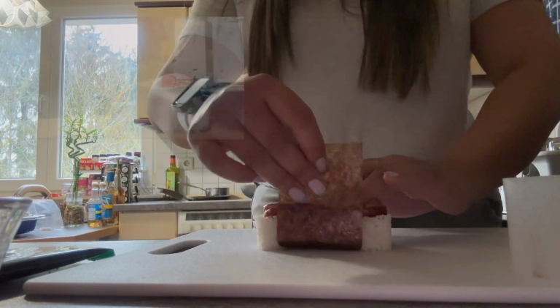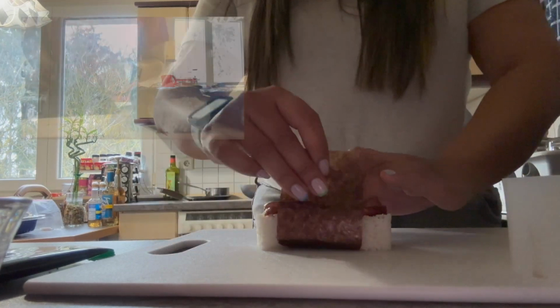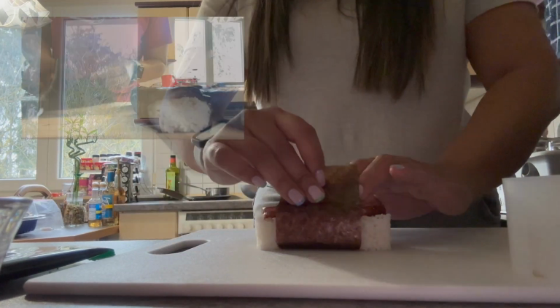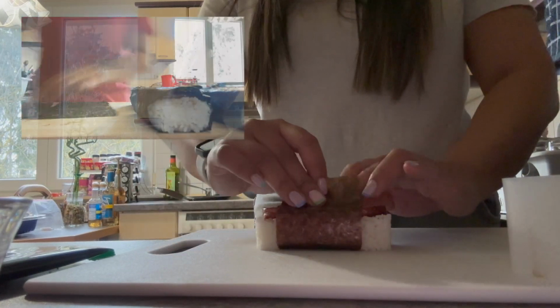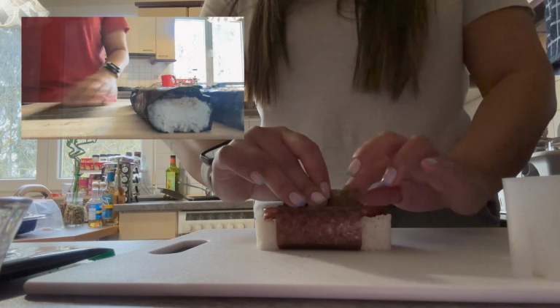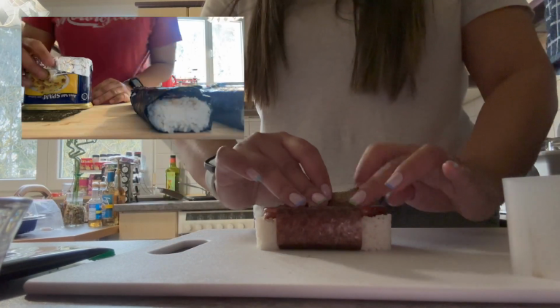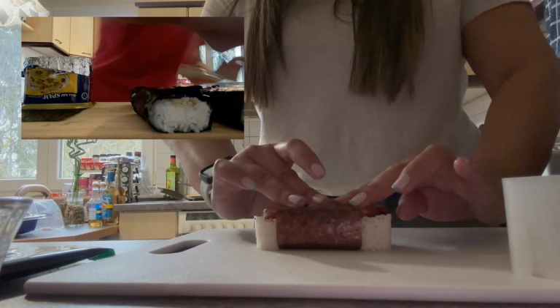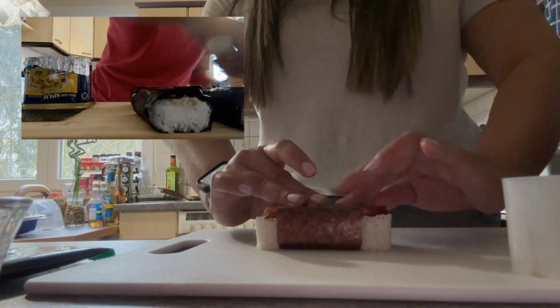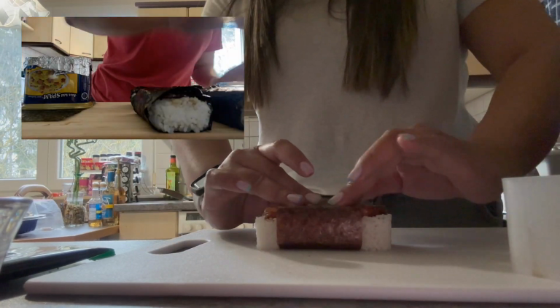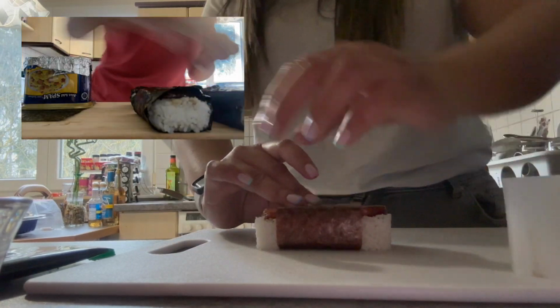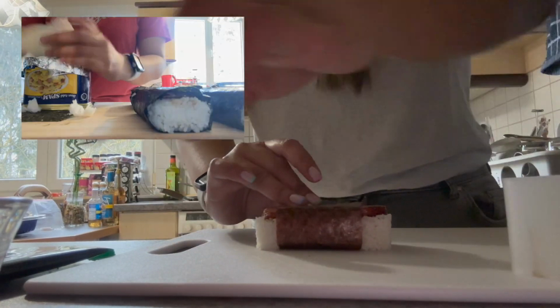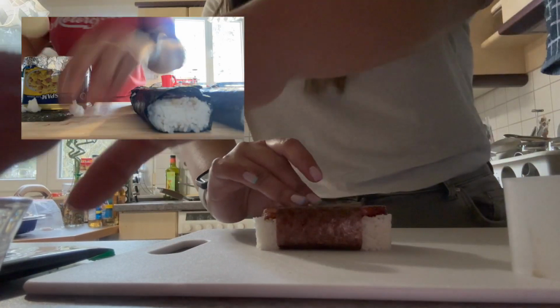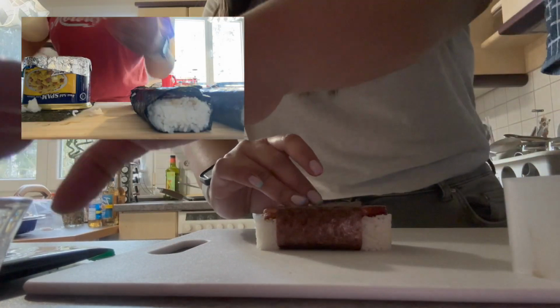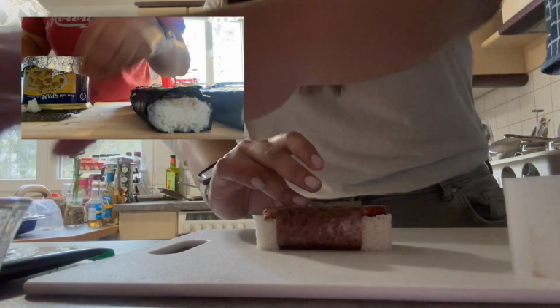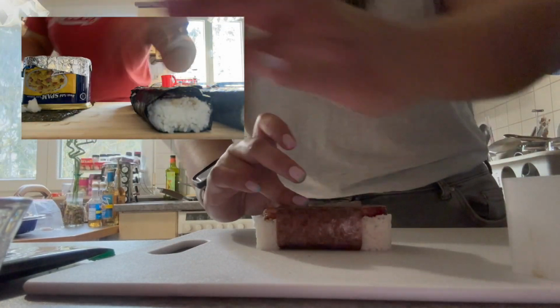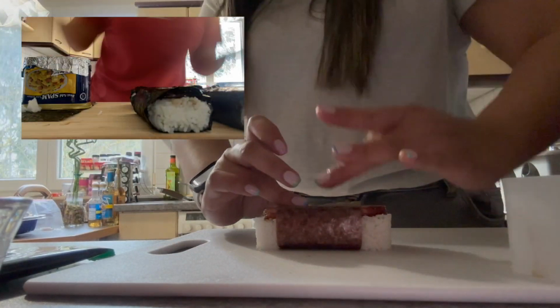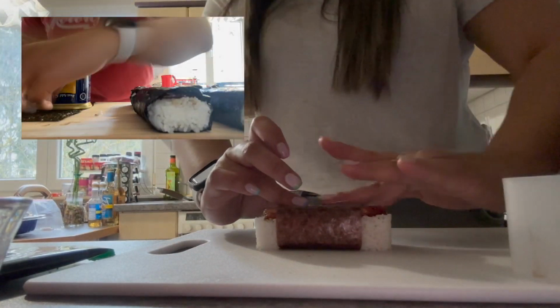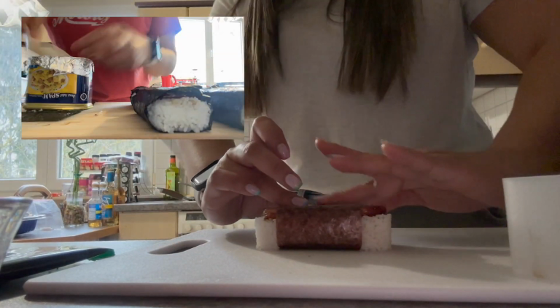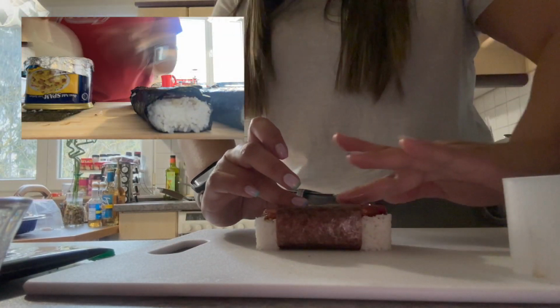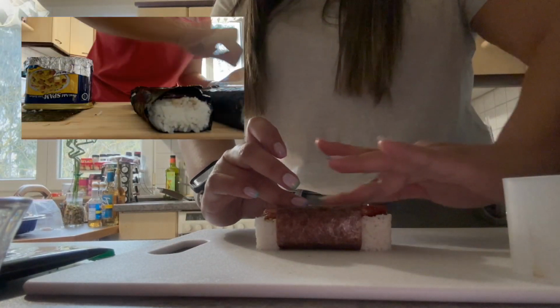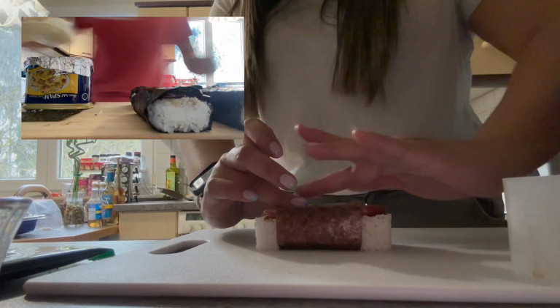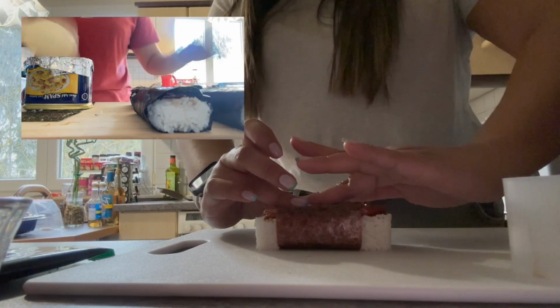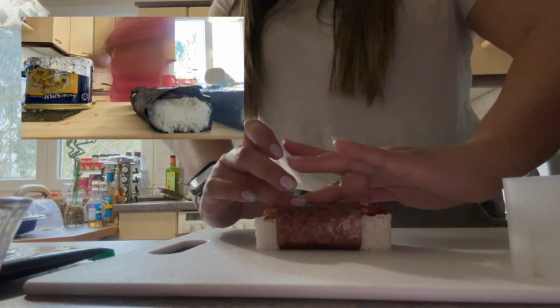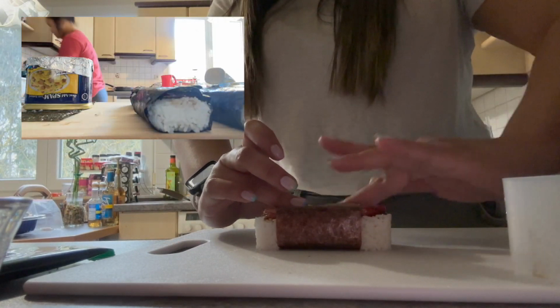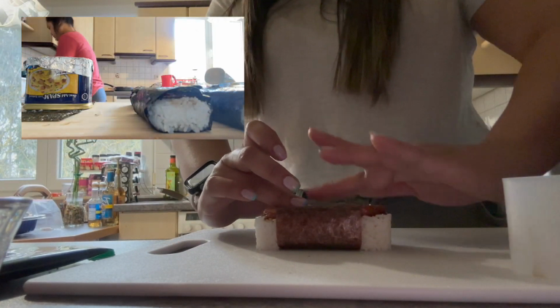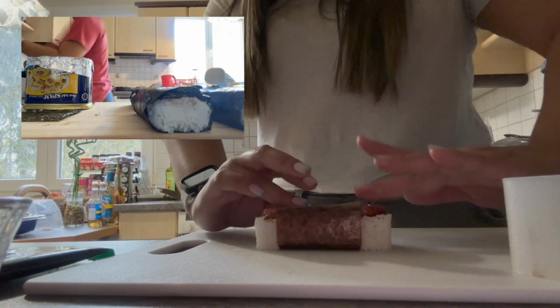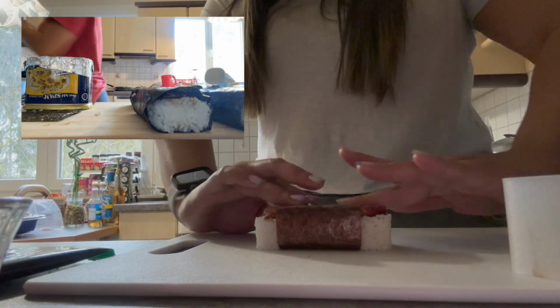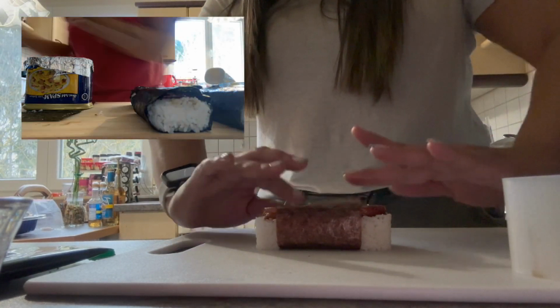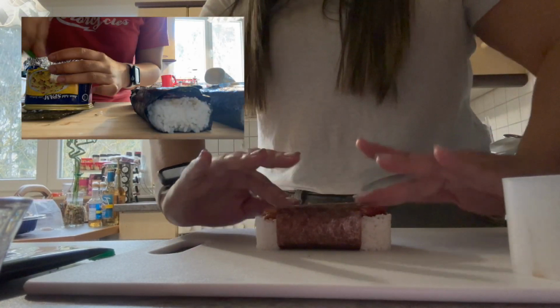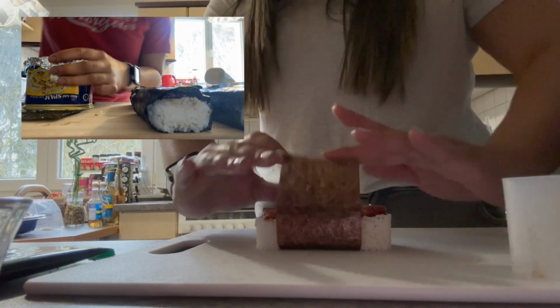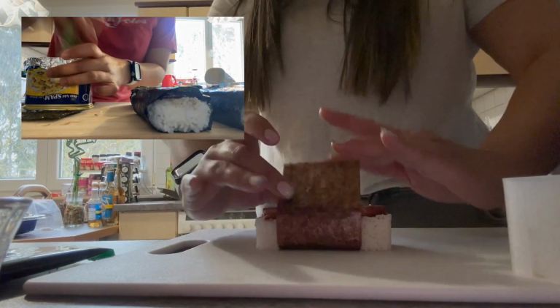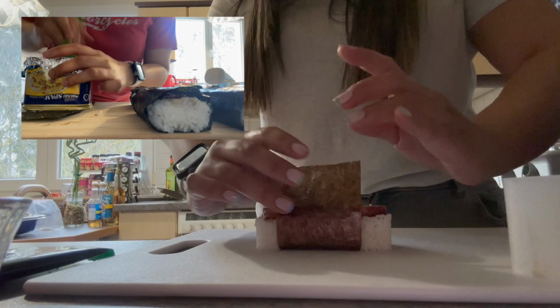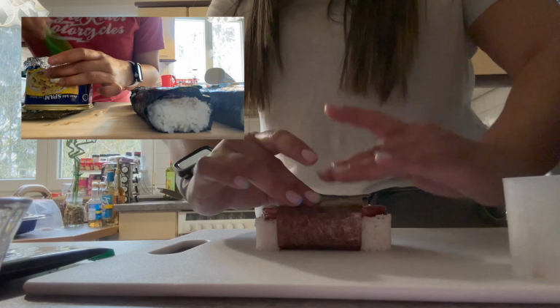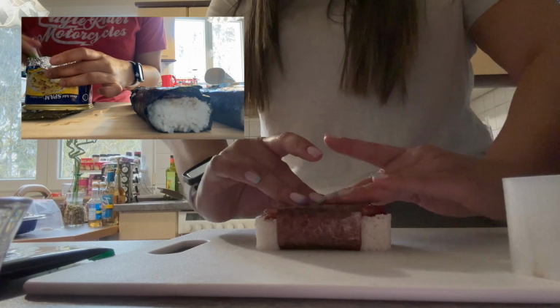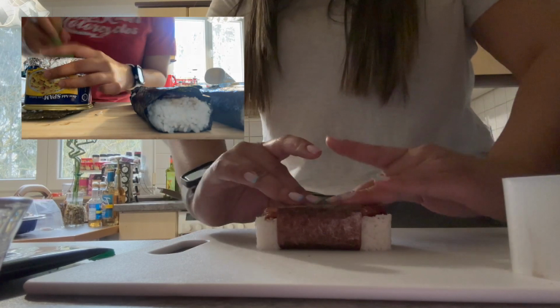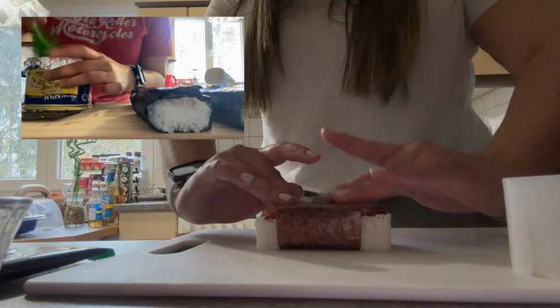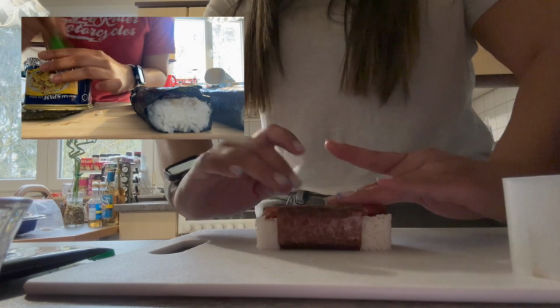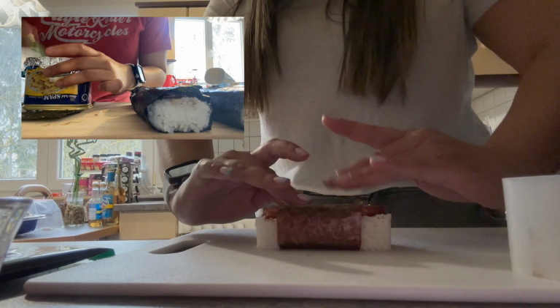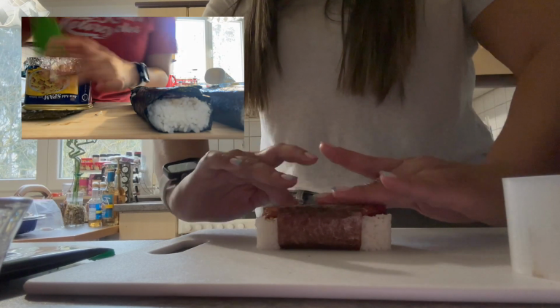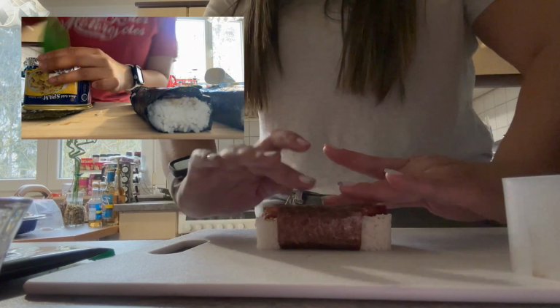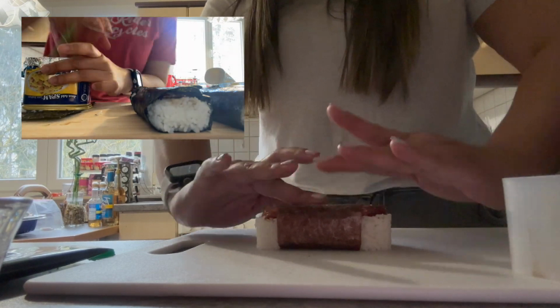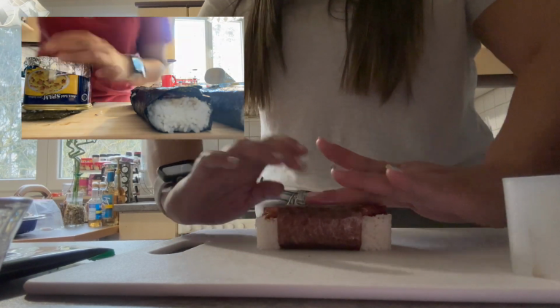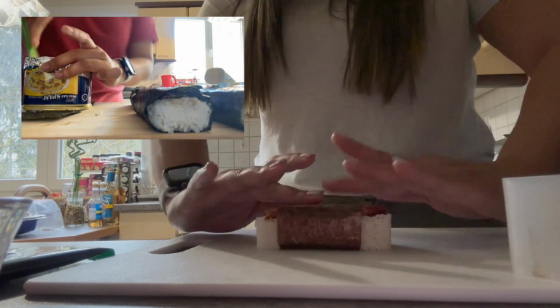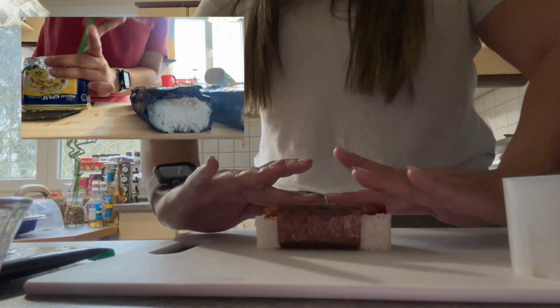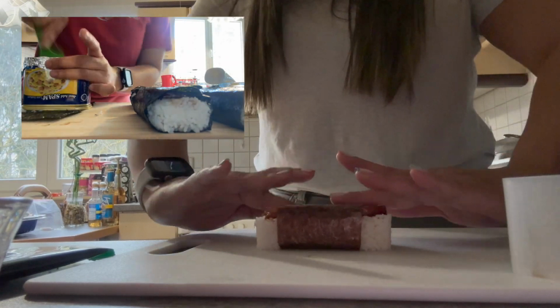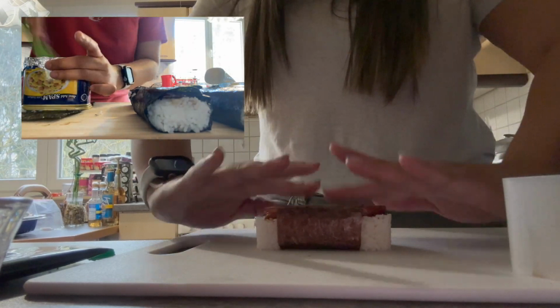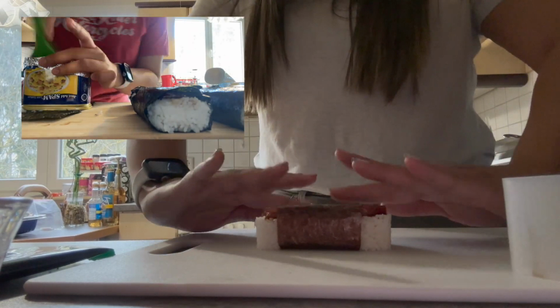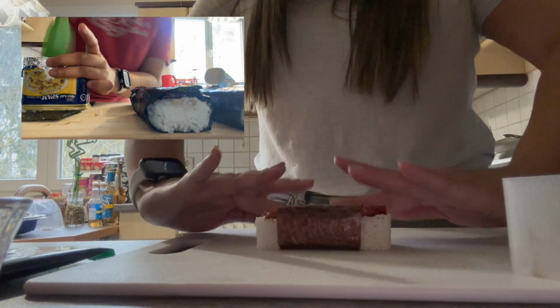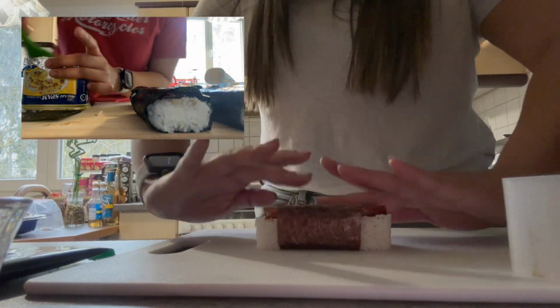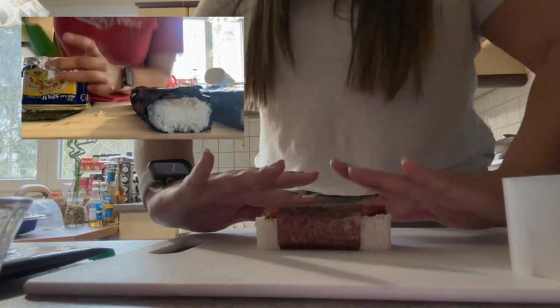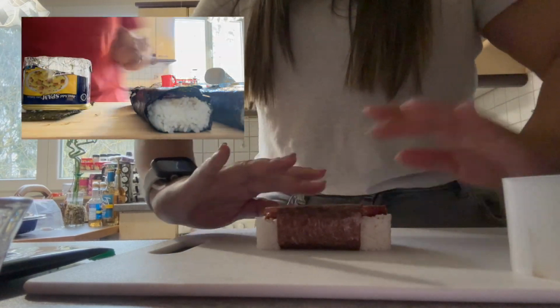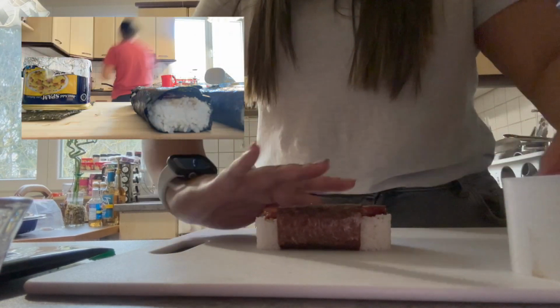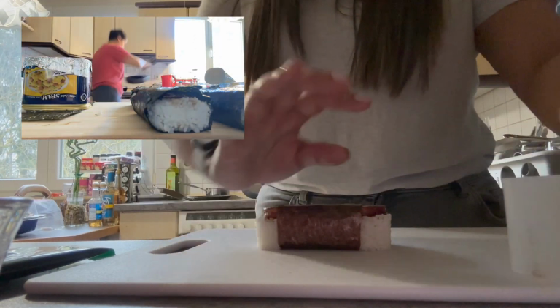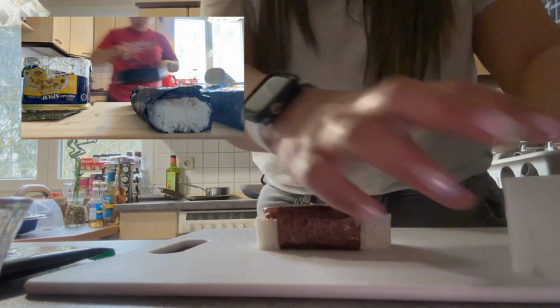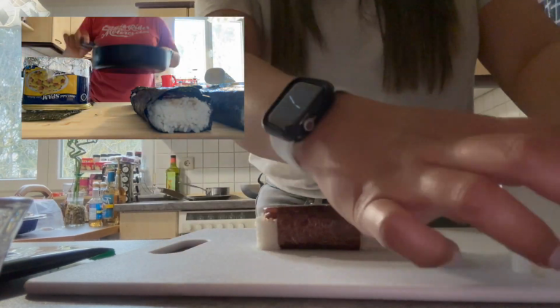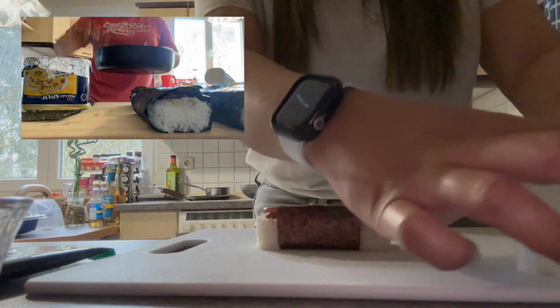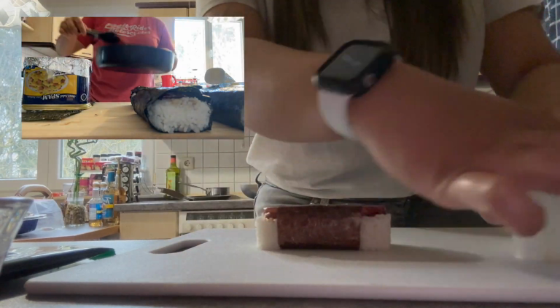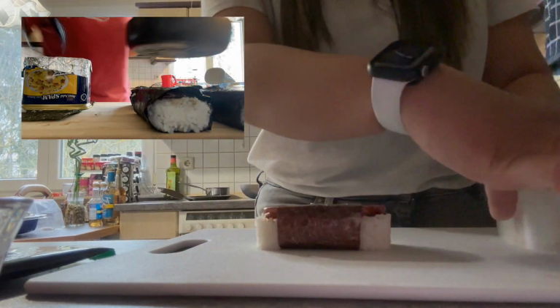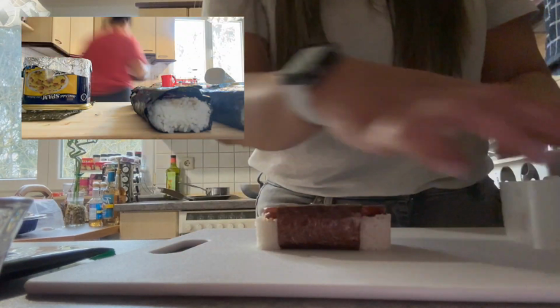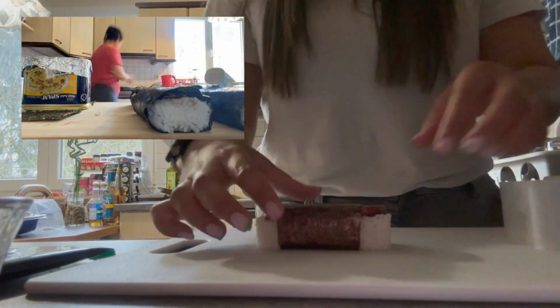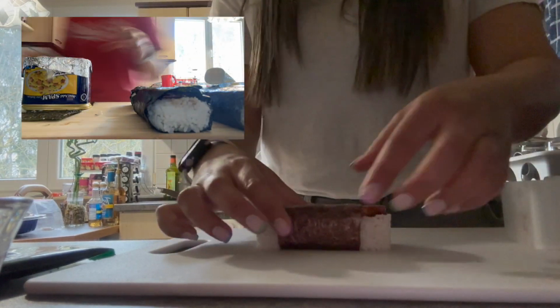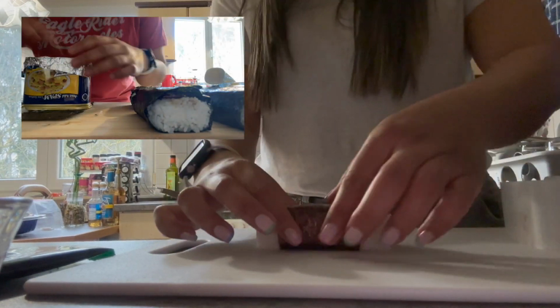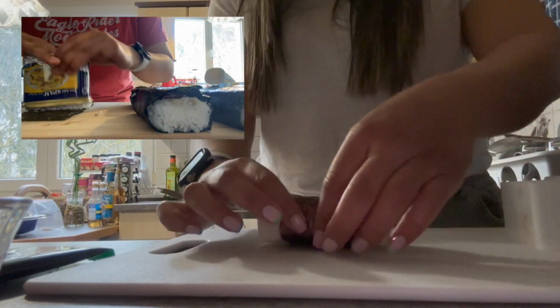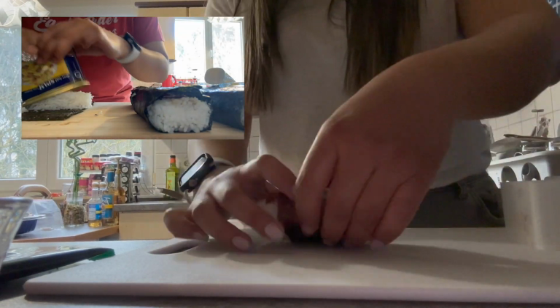If you don't have the Spam Musubi maker, you can definitely use the spam can. Just be careful handling it.